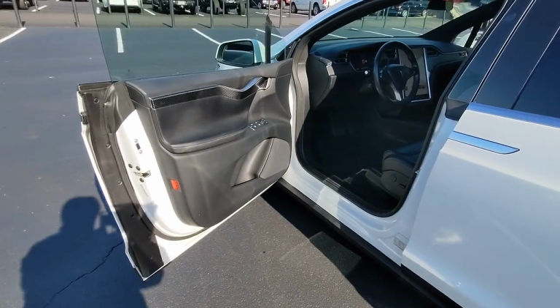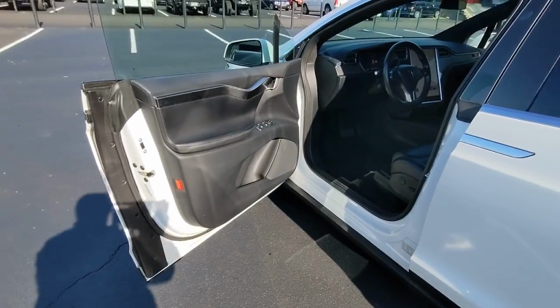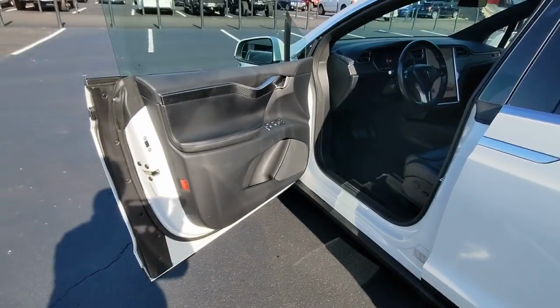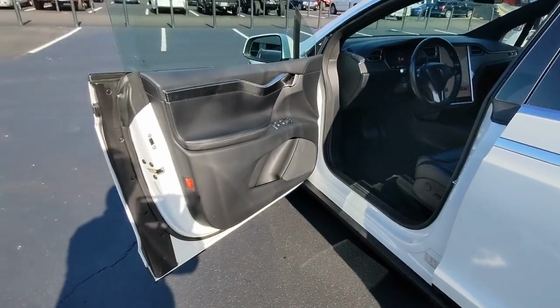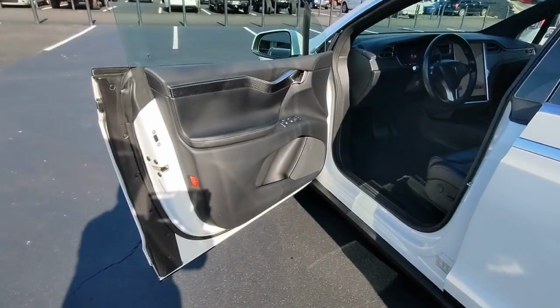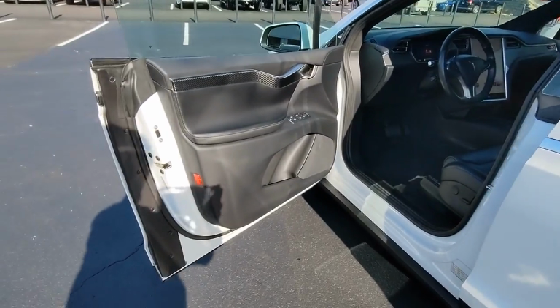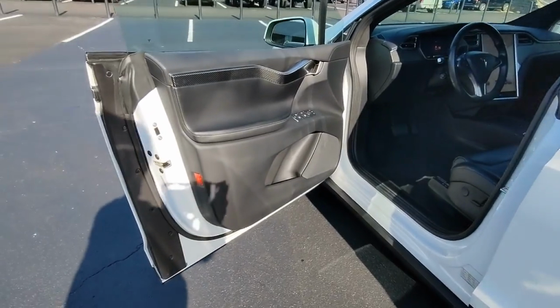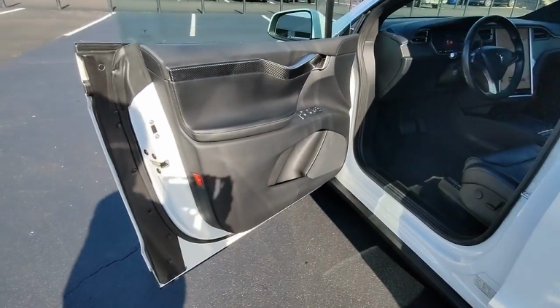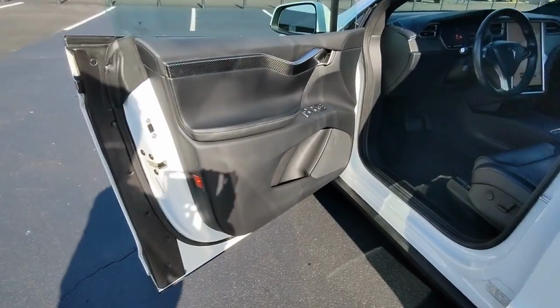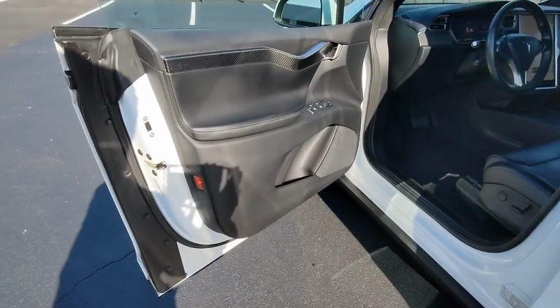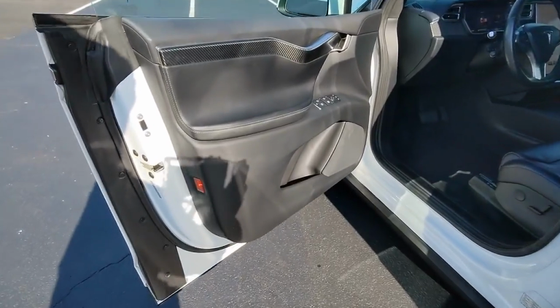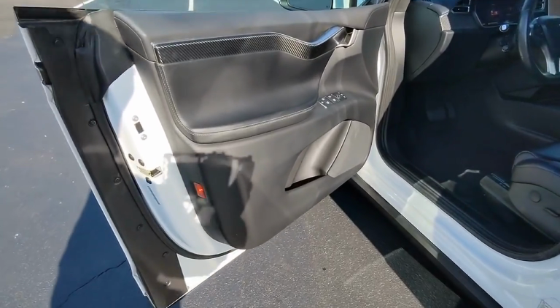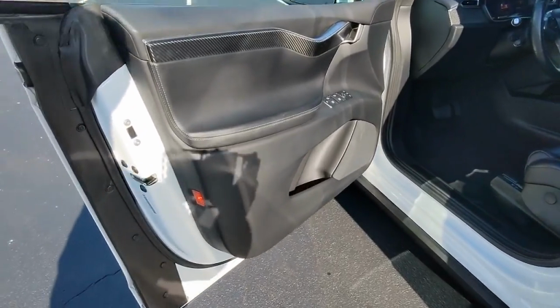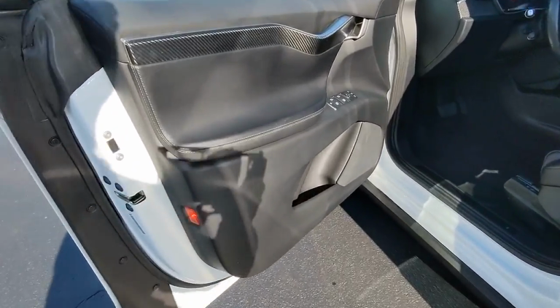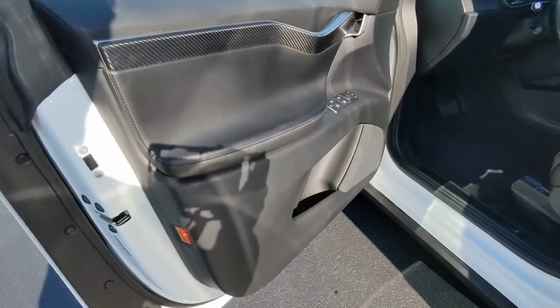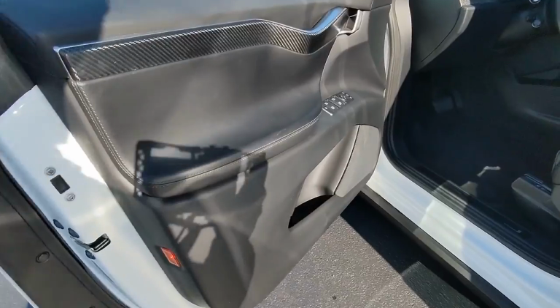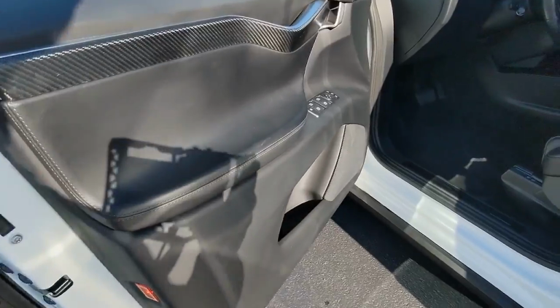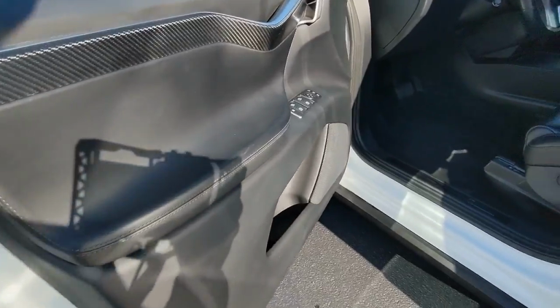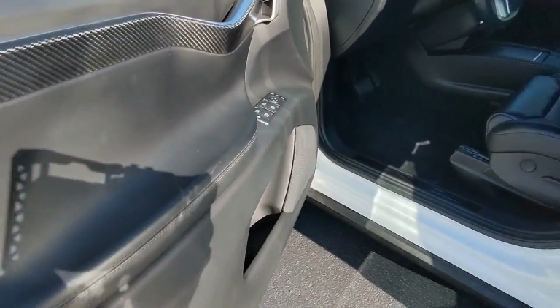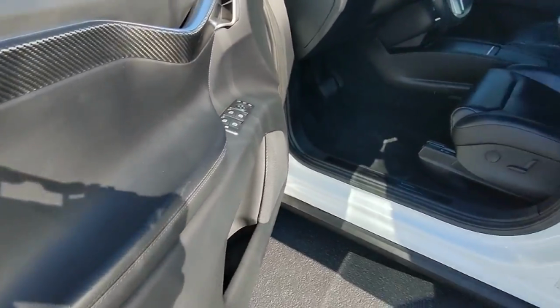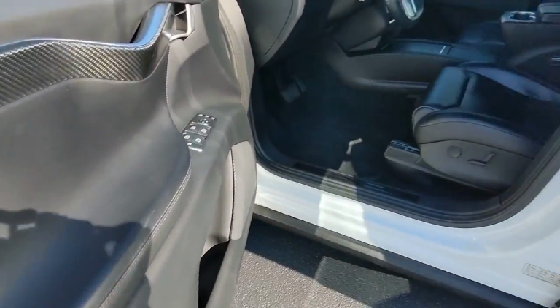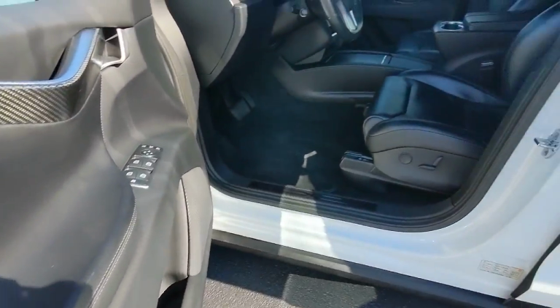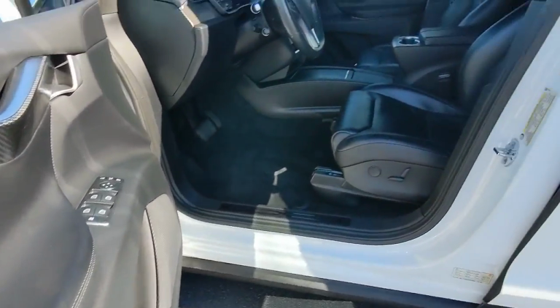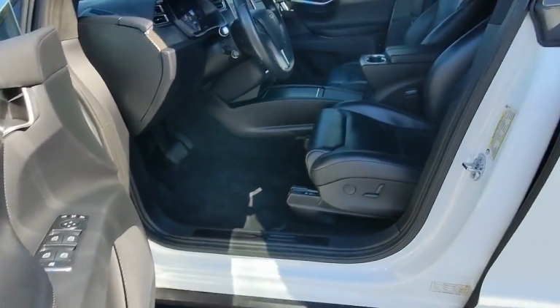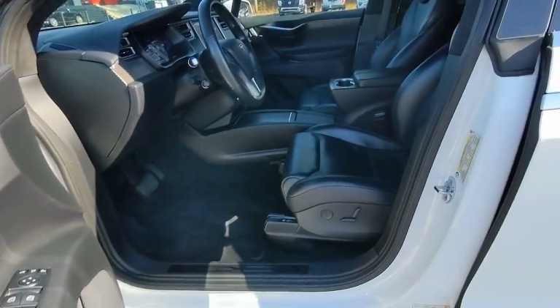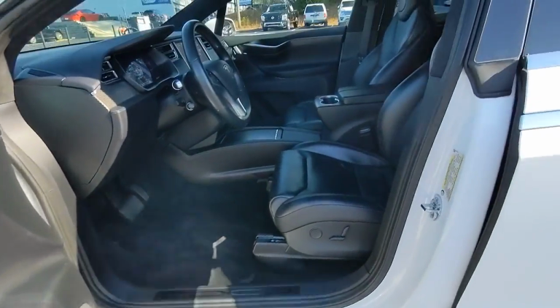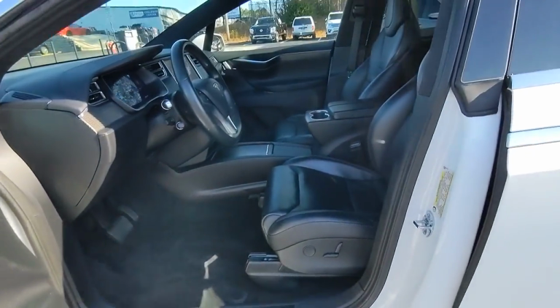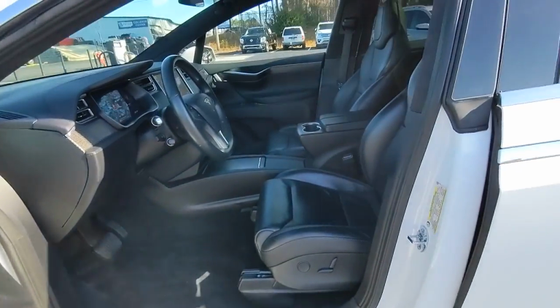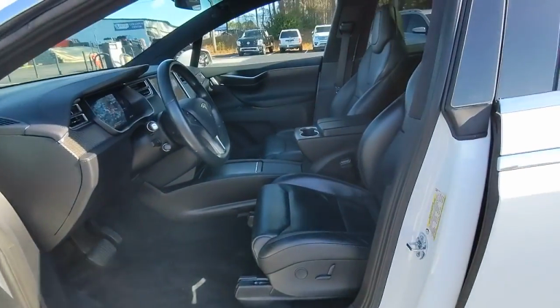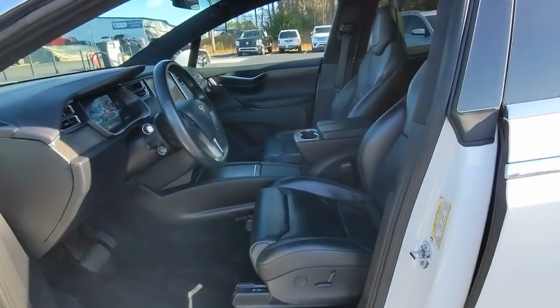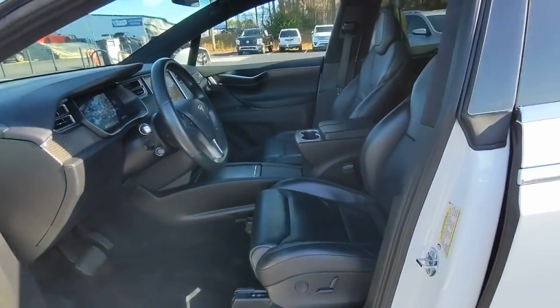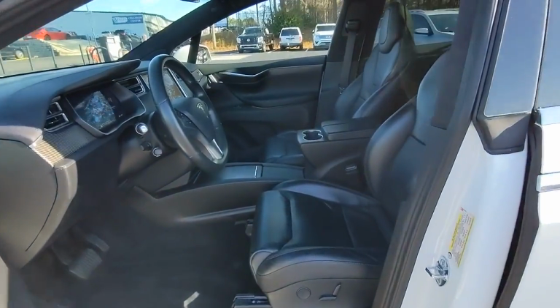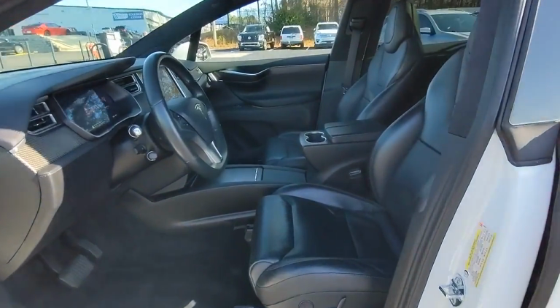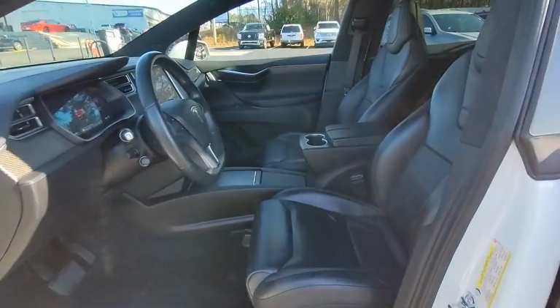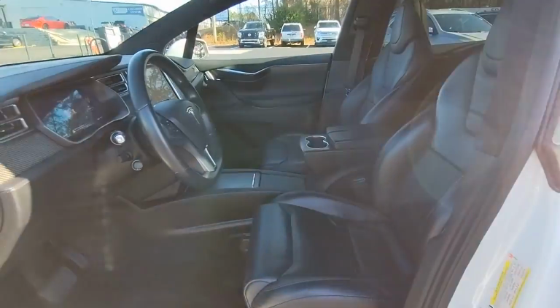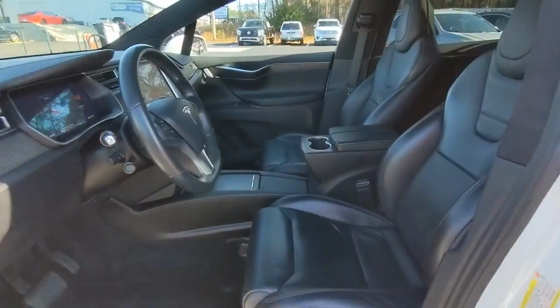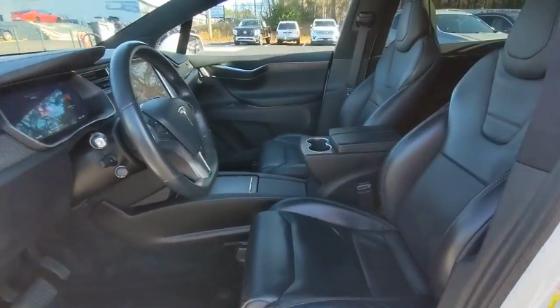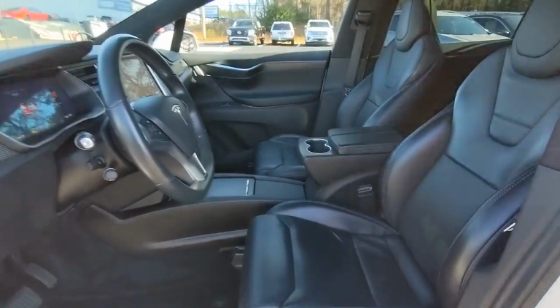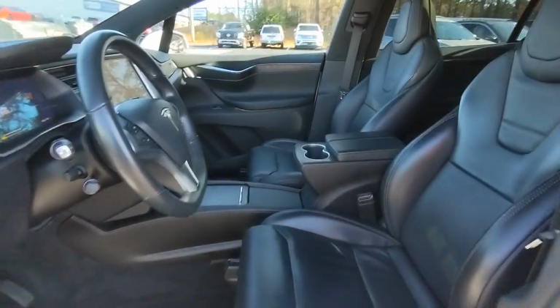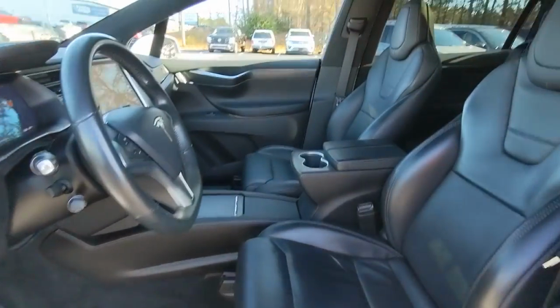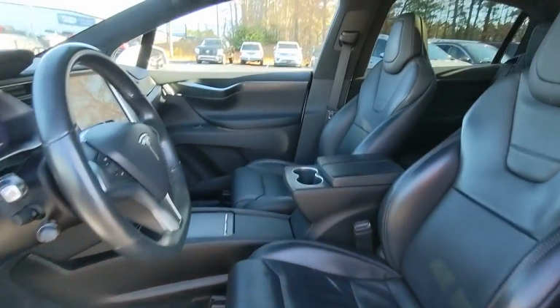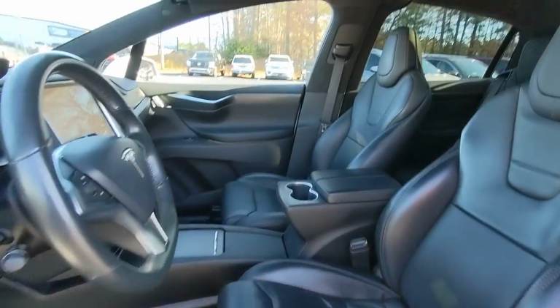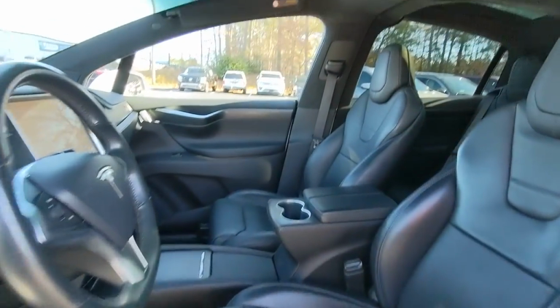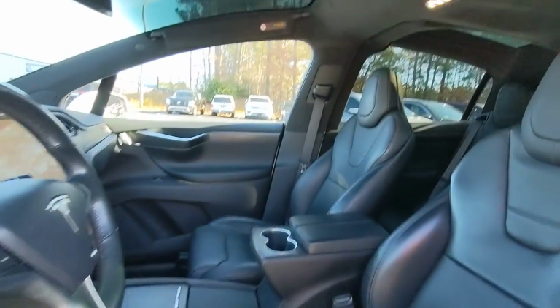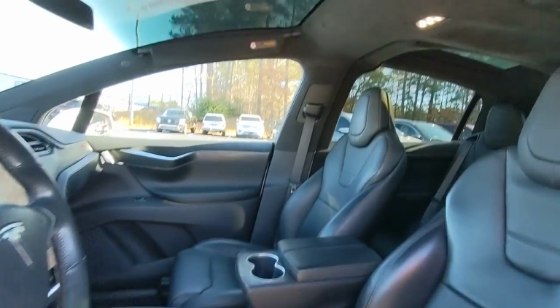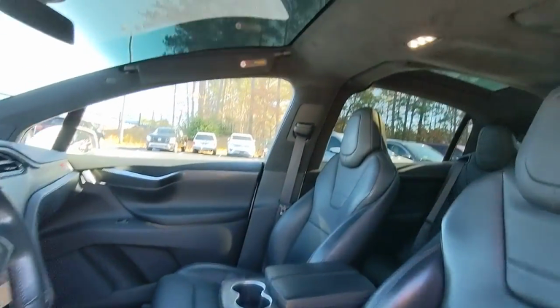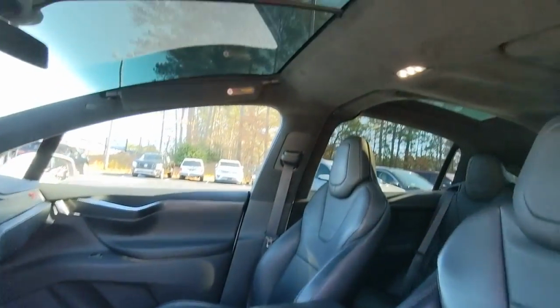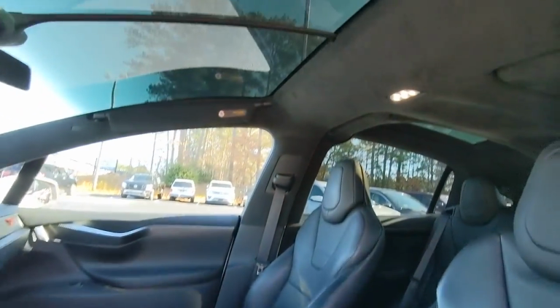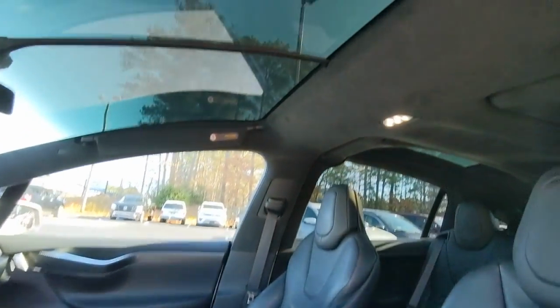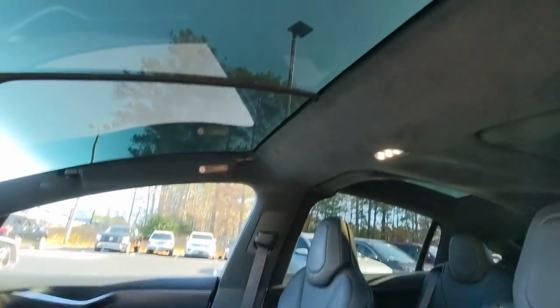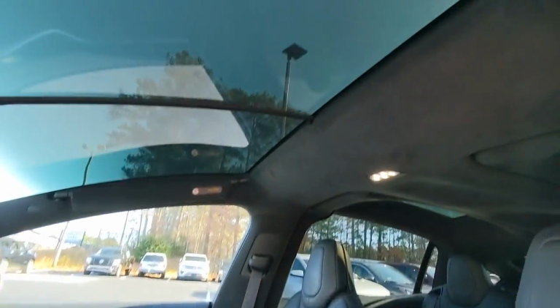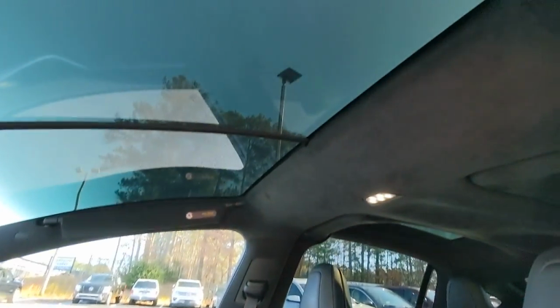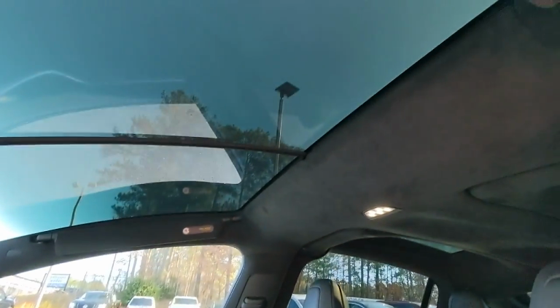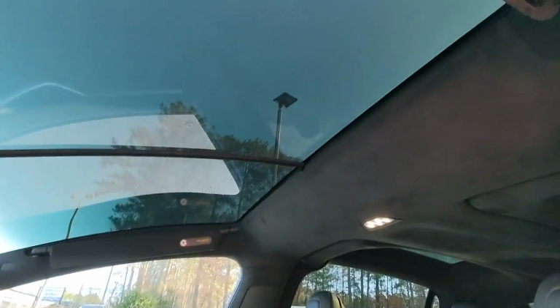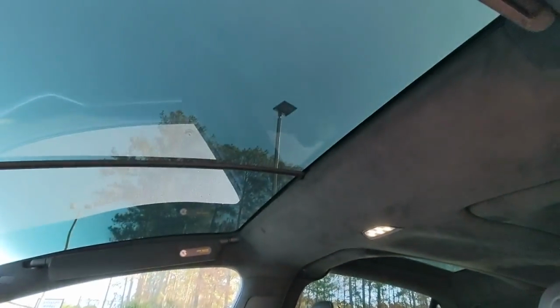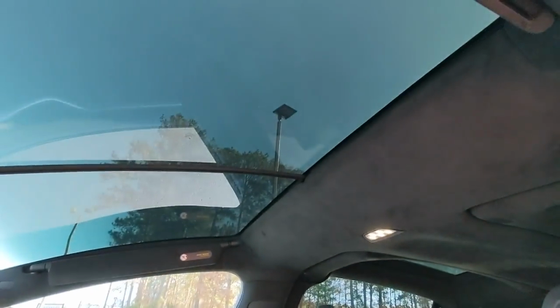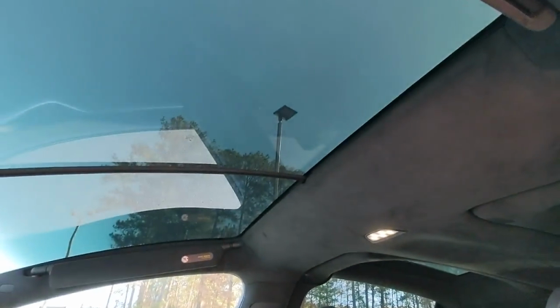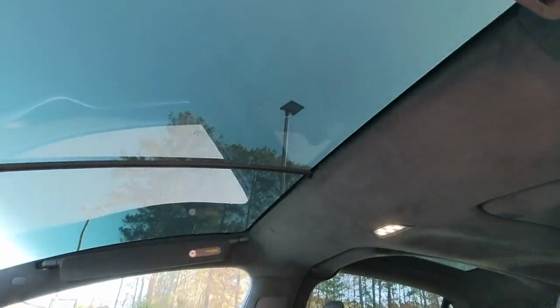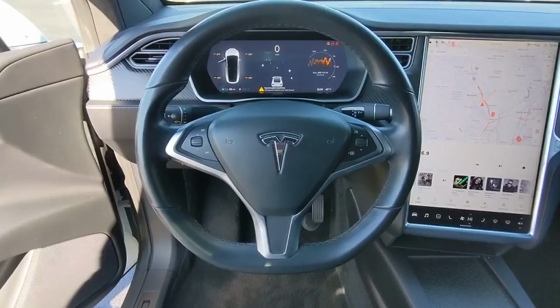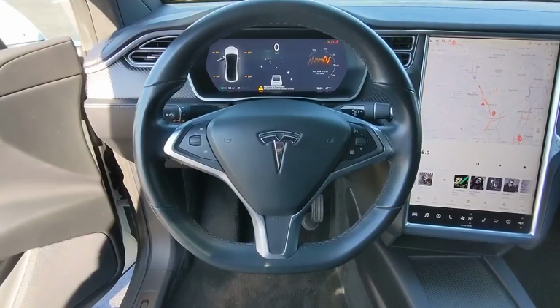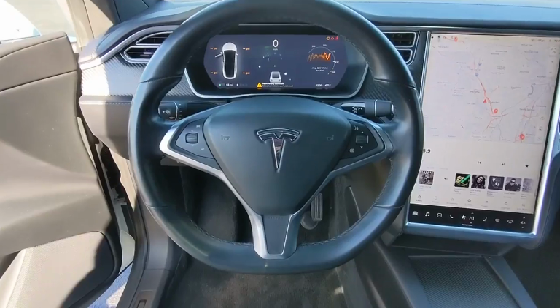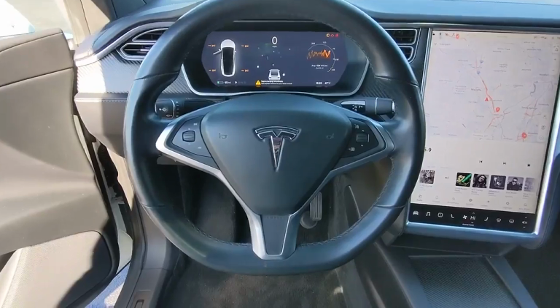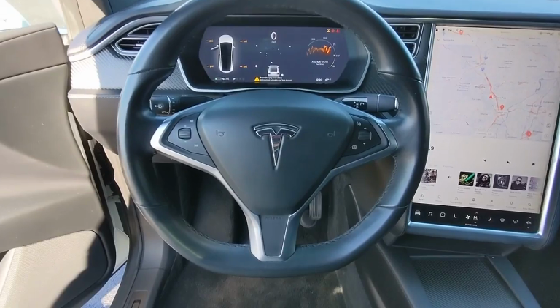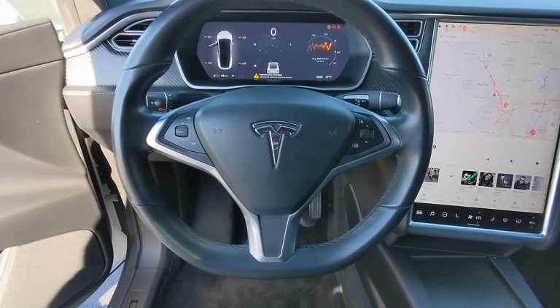The time is now to get into this exciting Model X. Our team will give you an outstanding test drive experience. Stop in today.